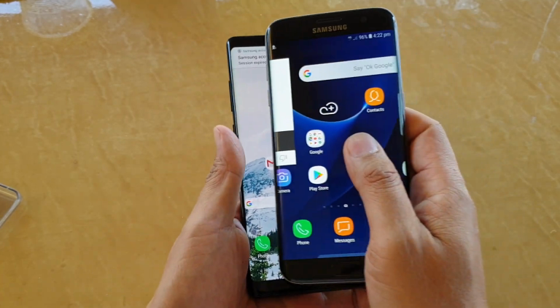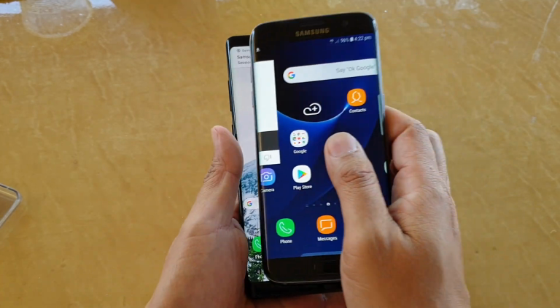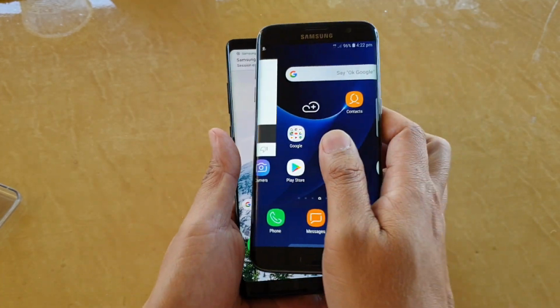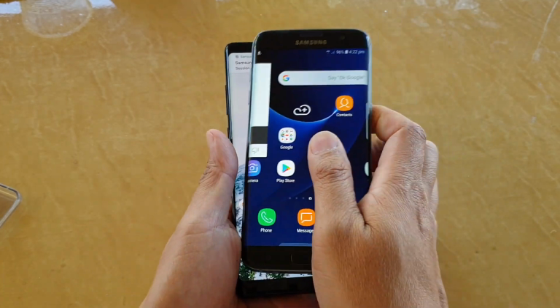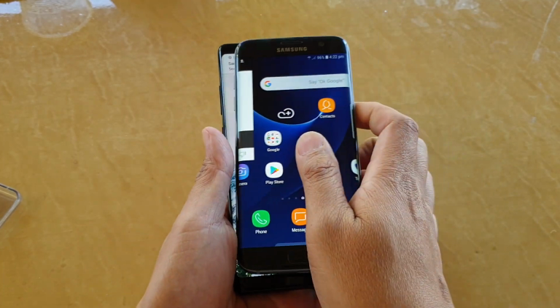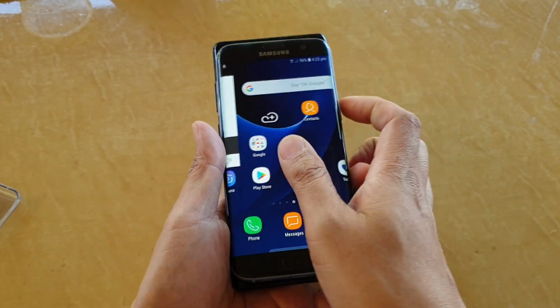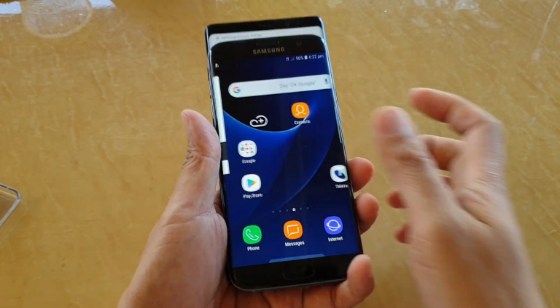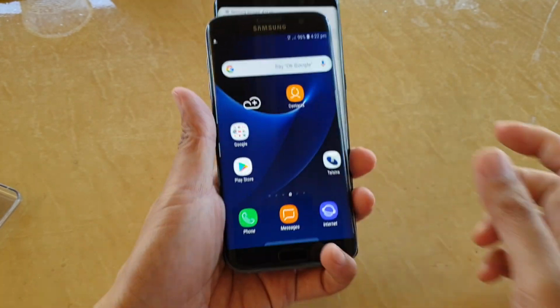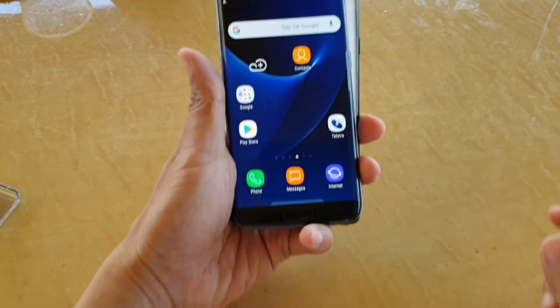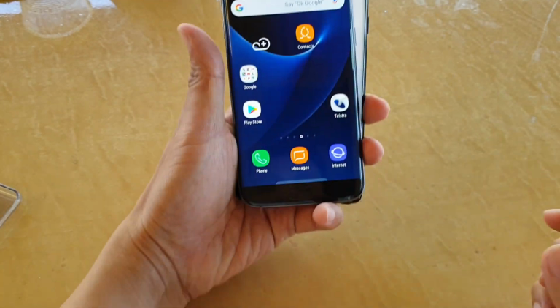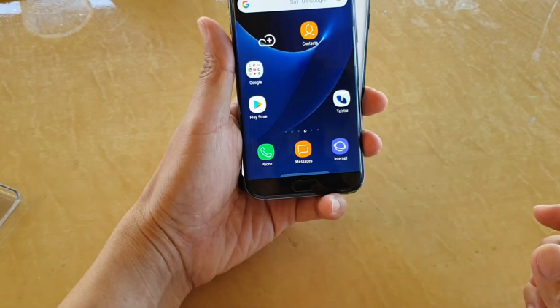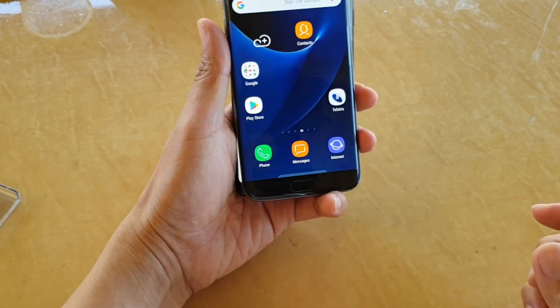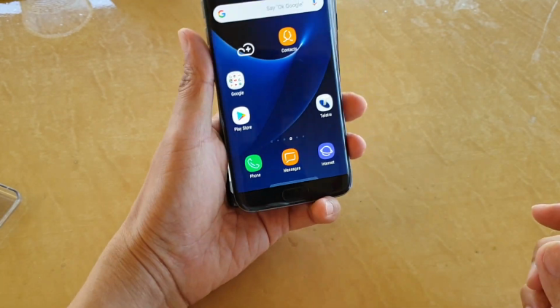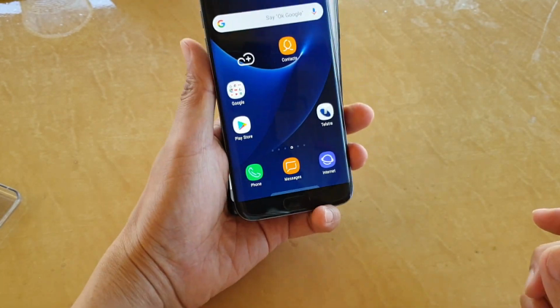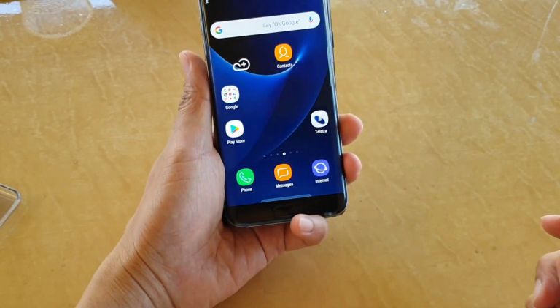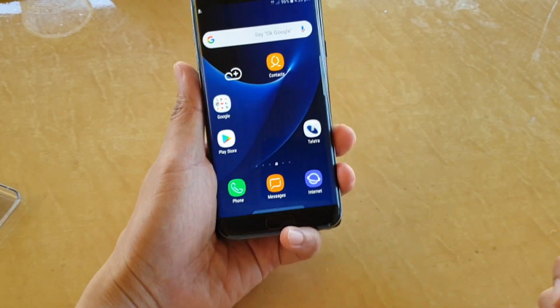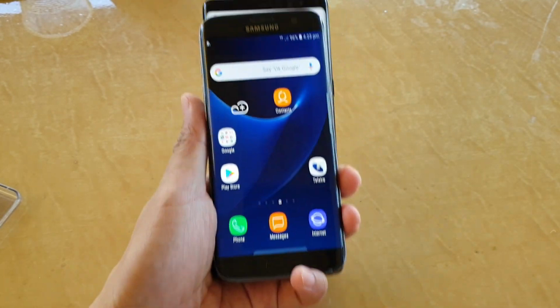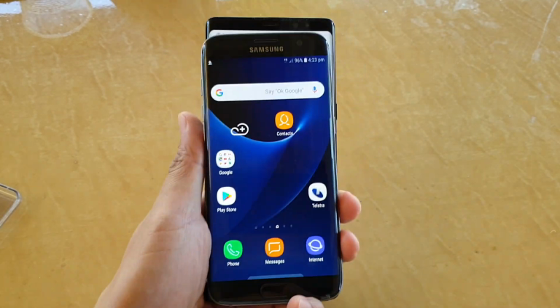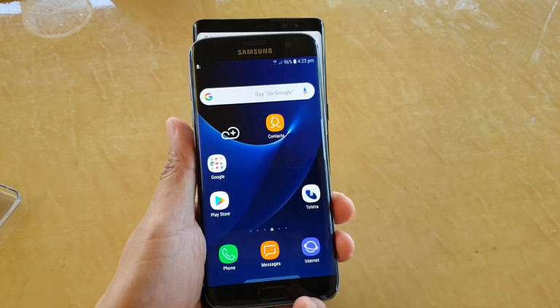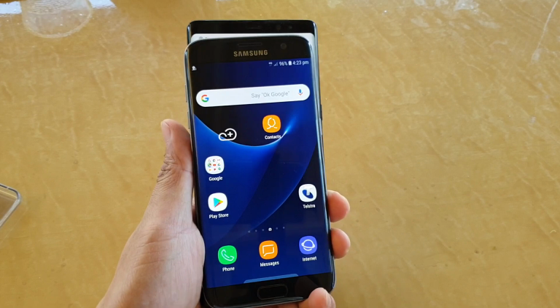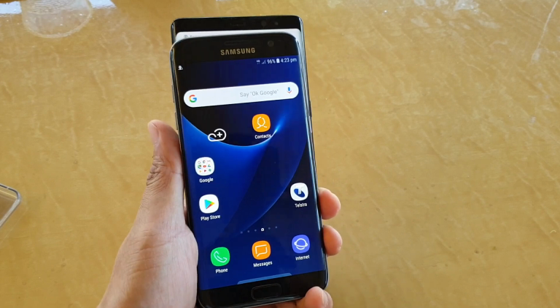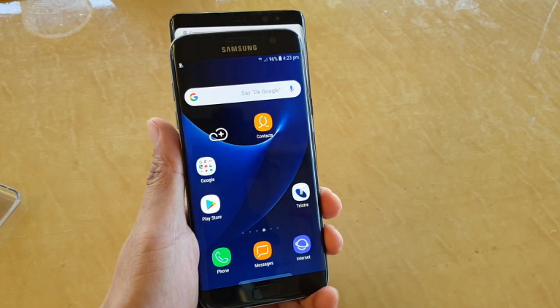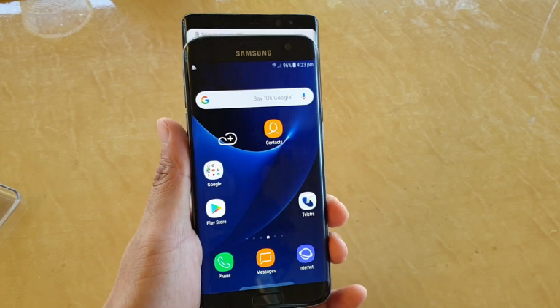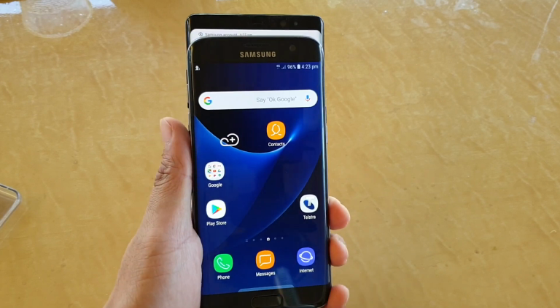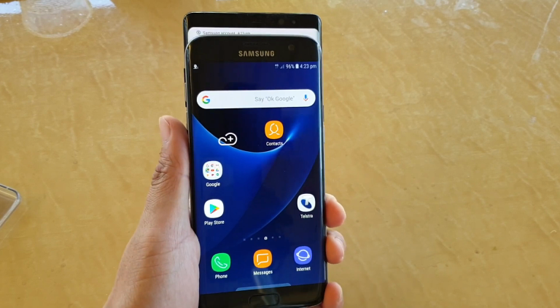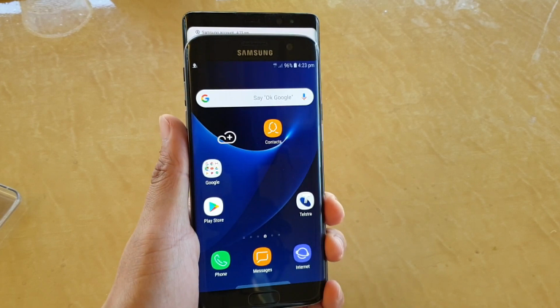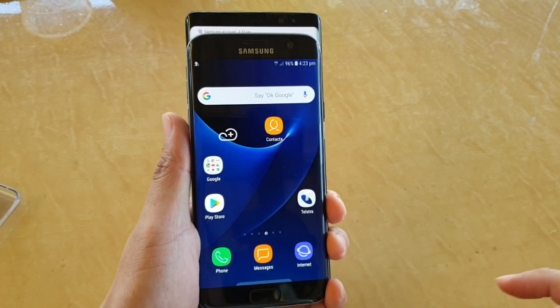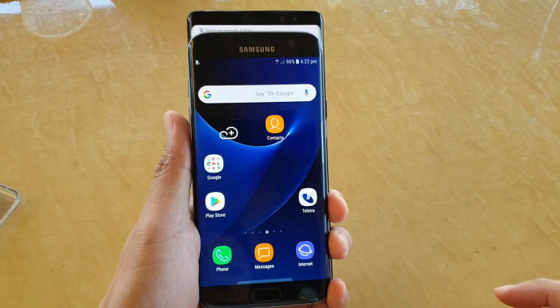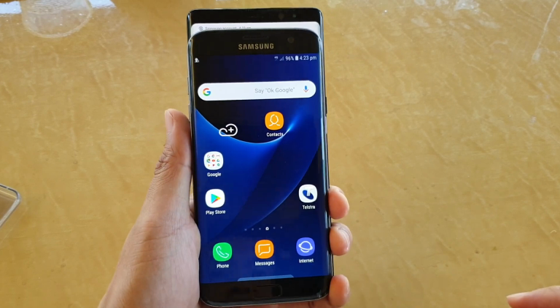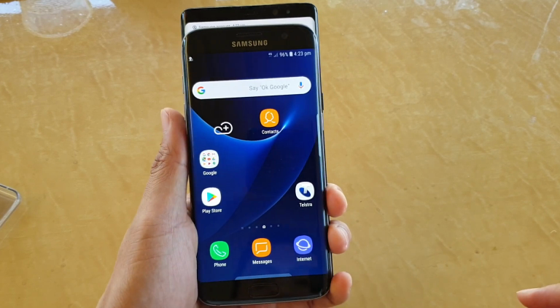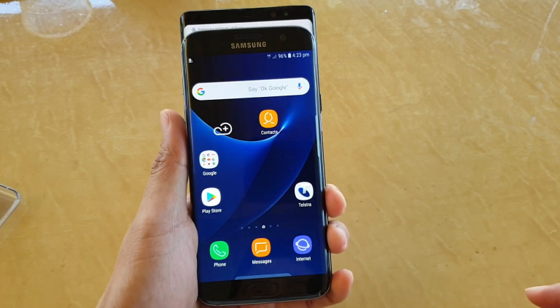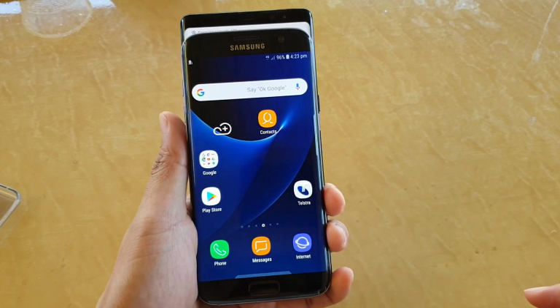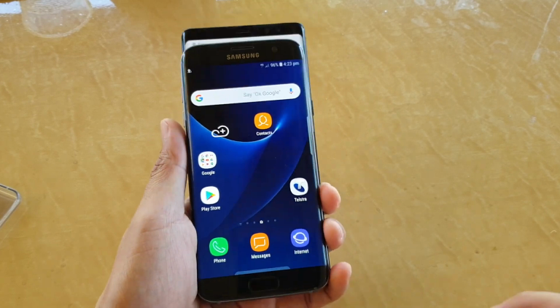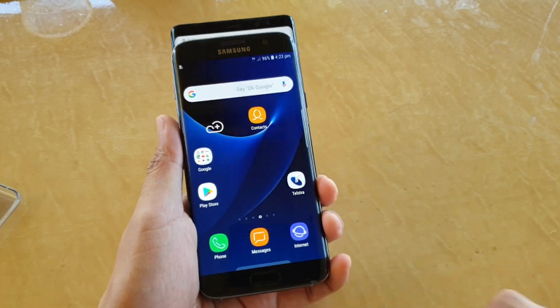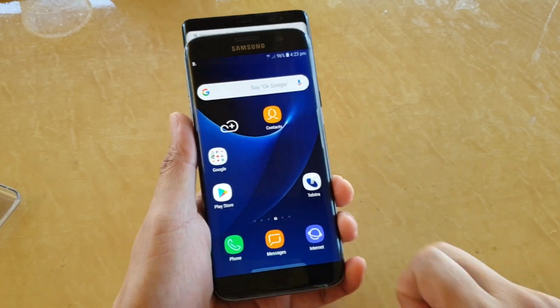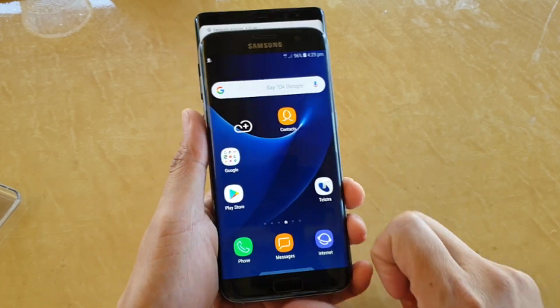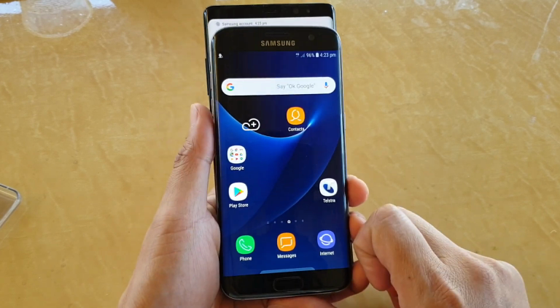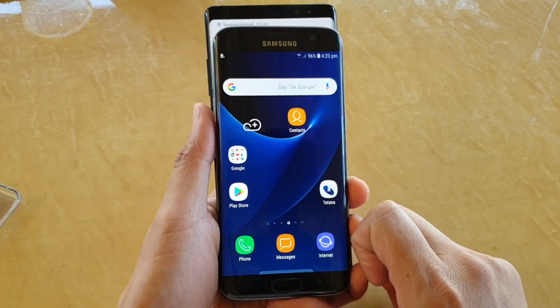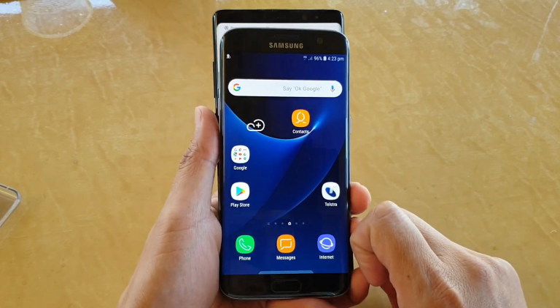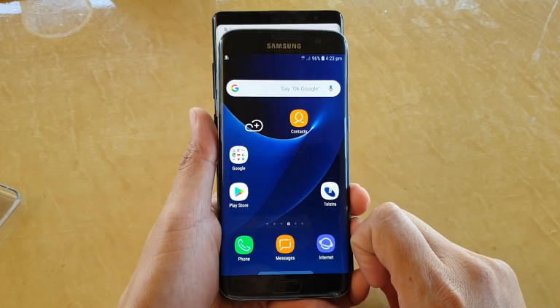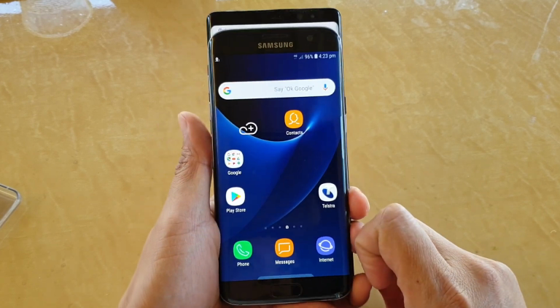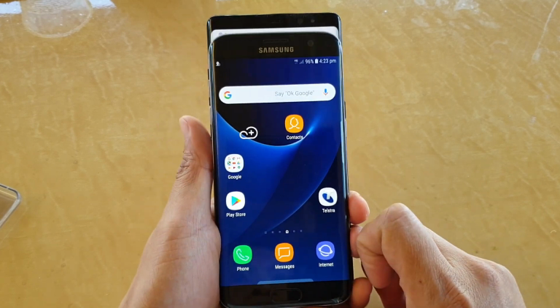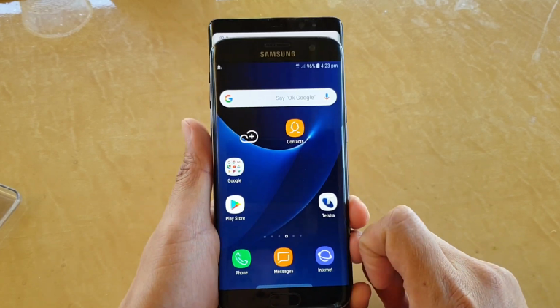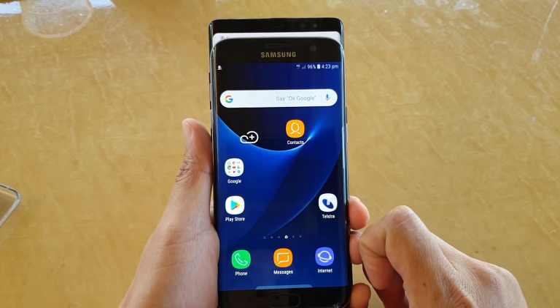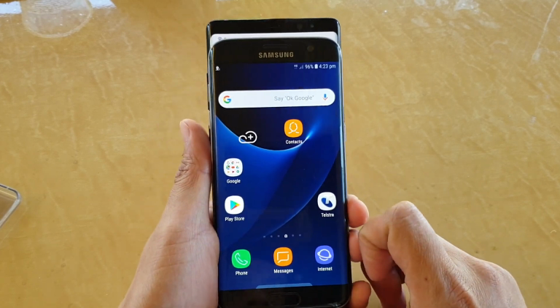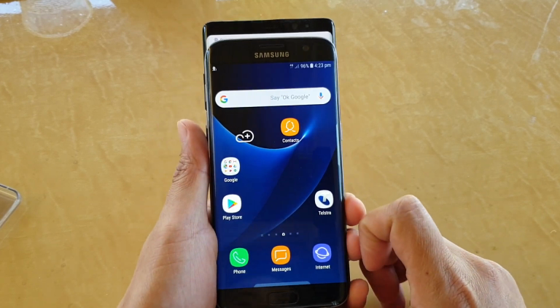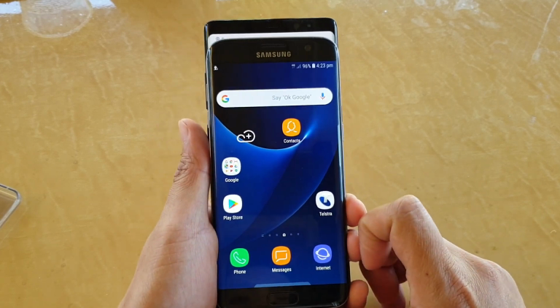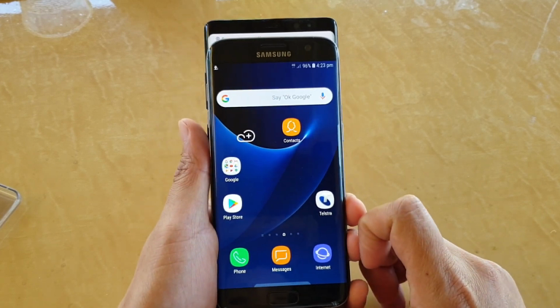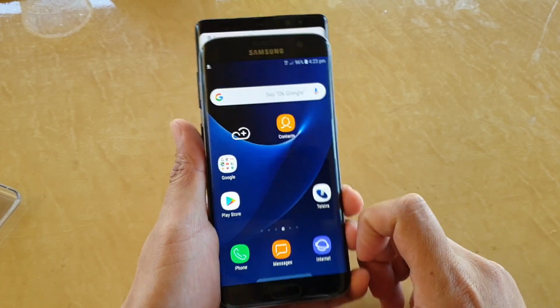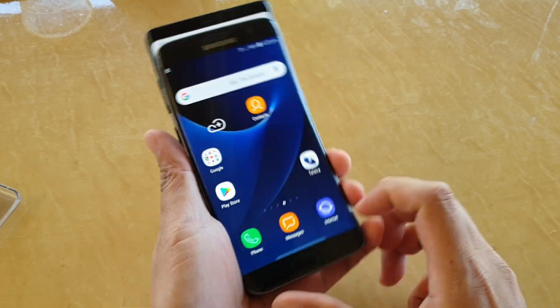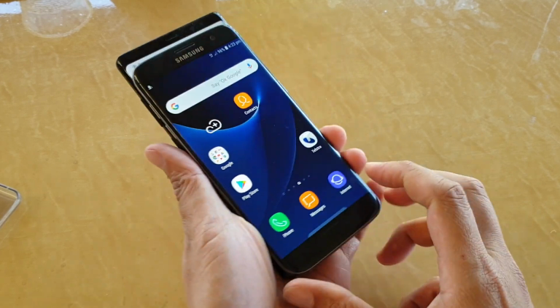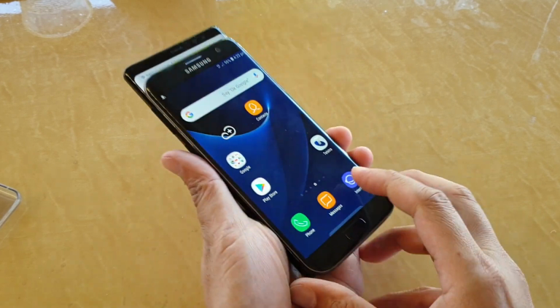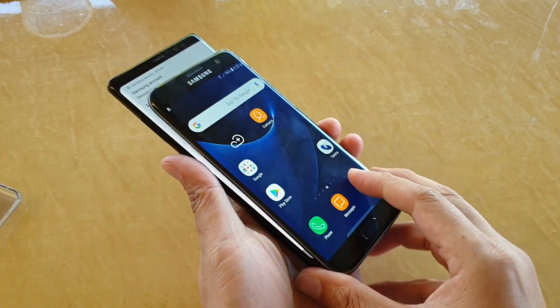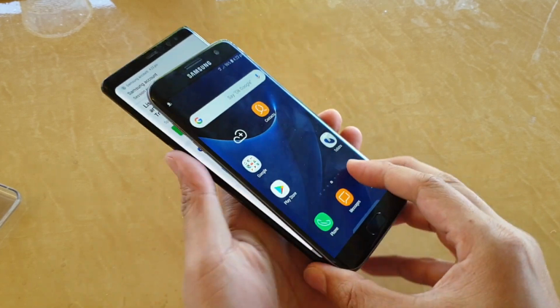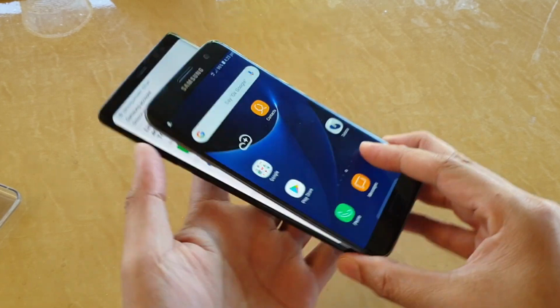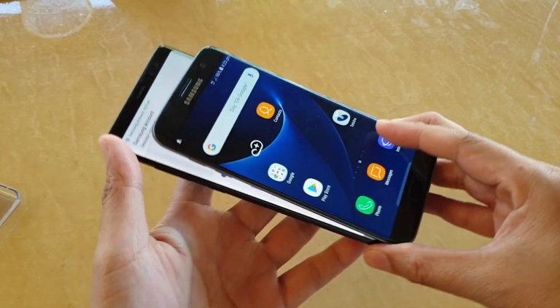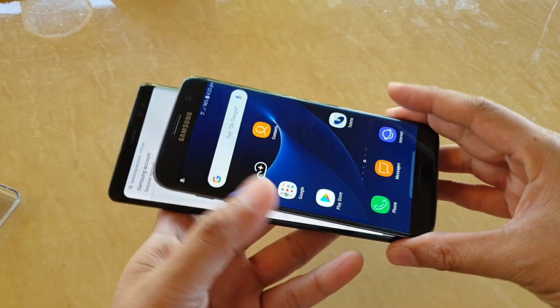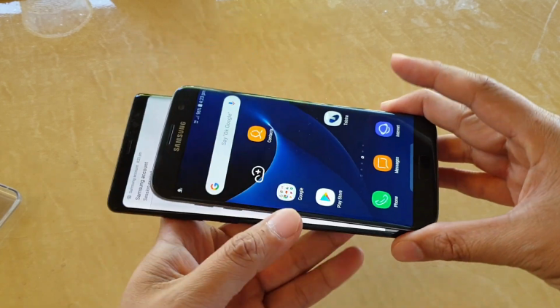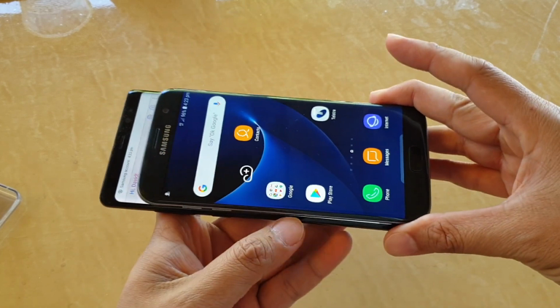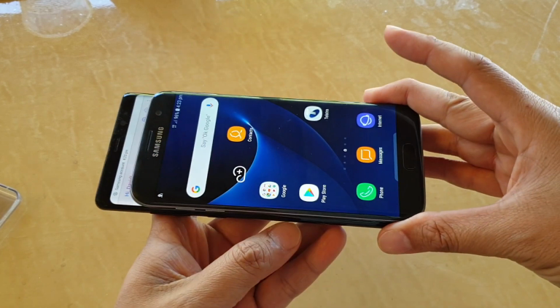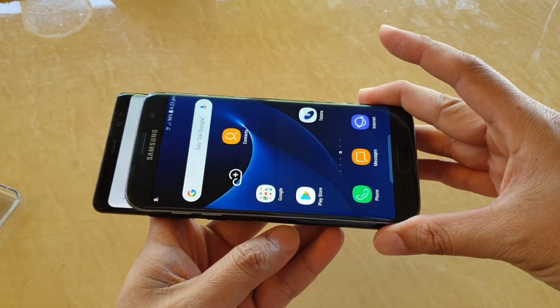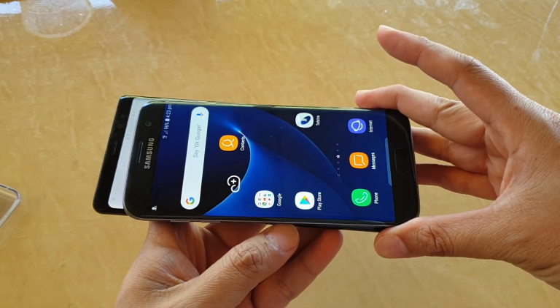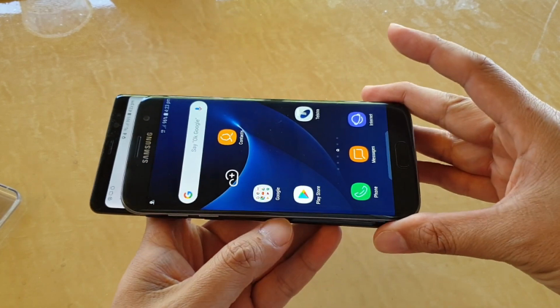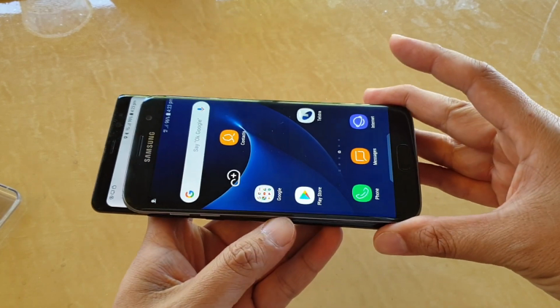So when holding in my hand, on one hand like this, this is what it looks like. Sideway, and this is what it looks like sideway.